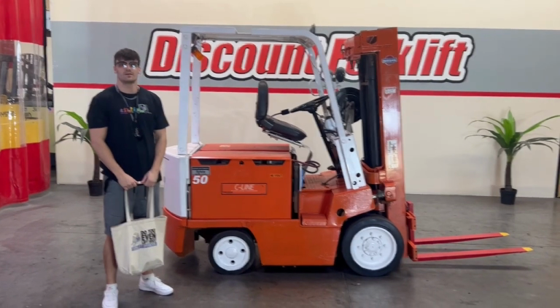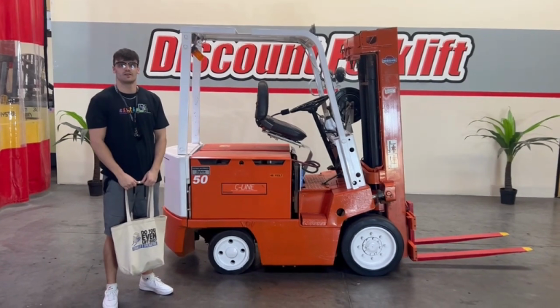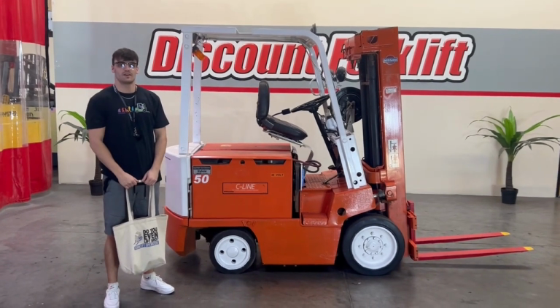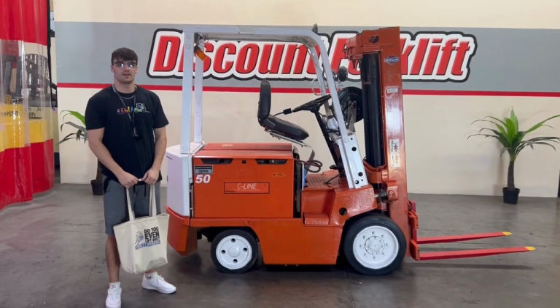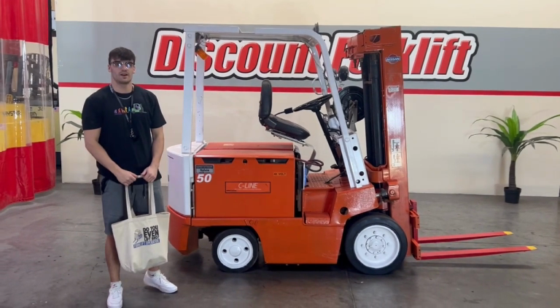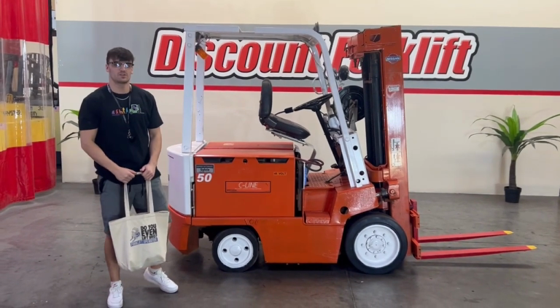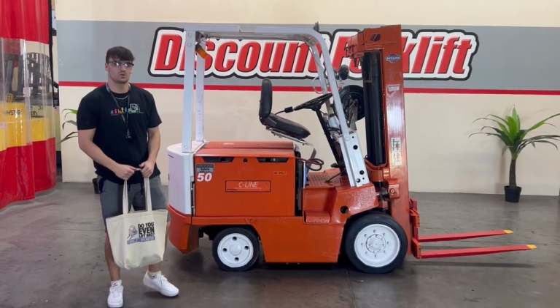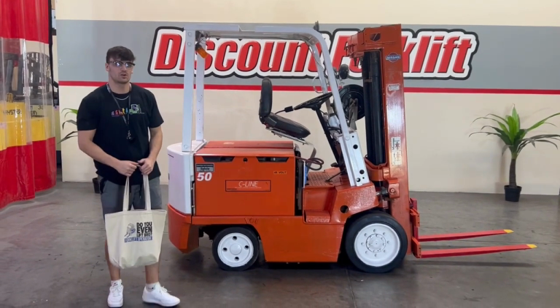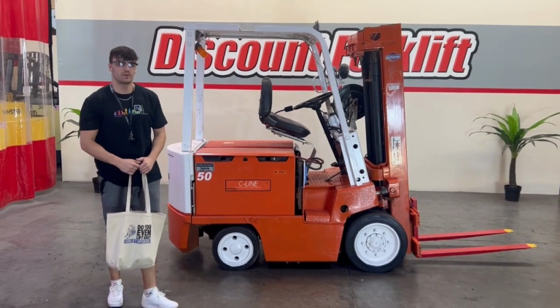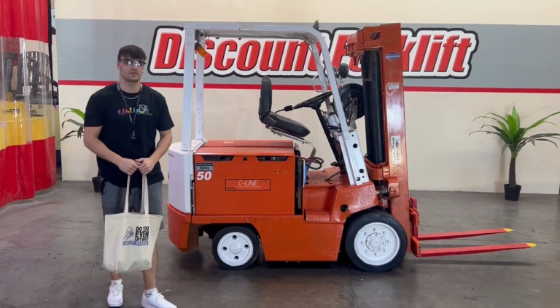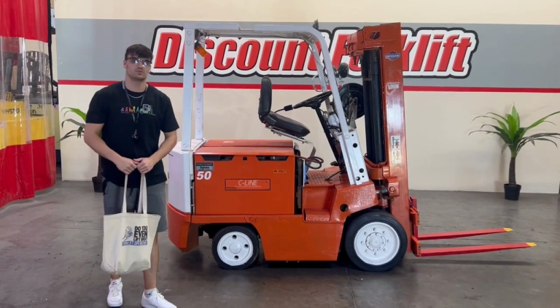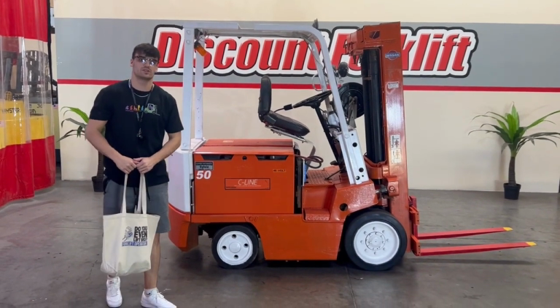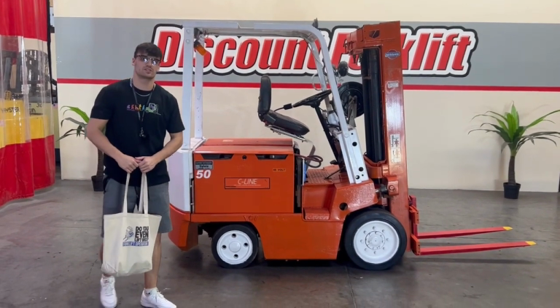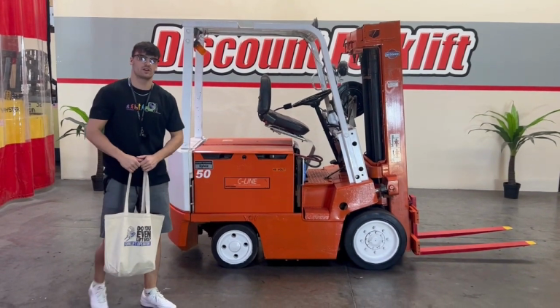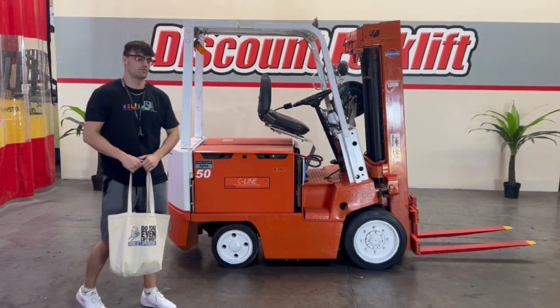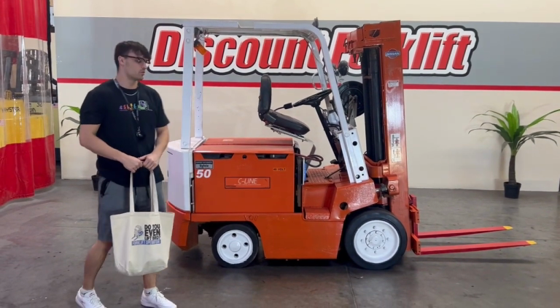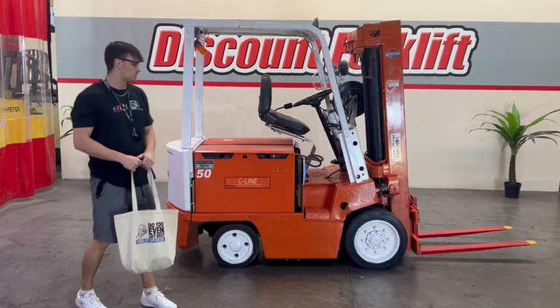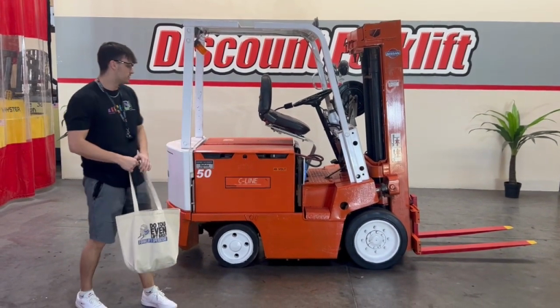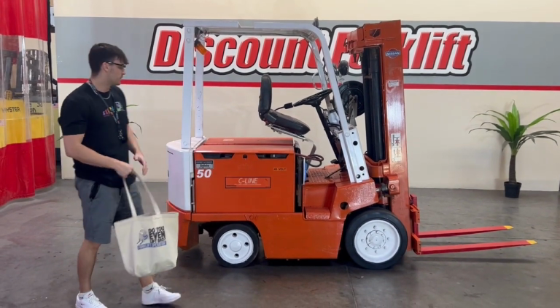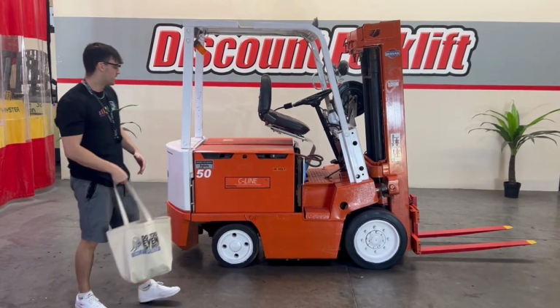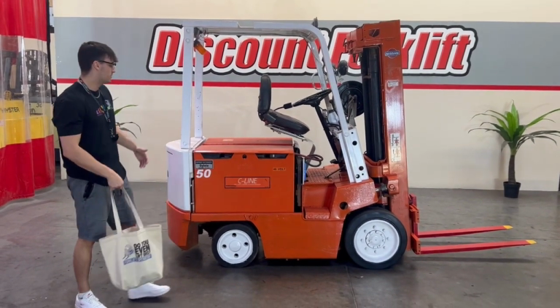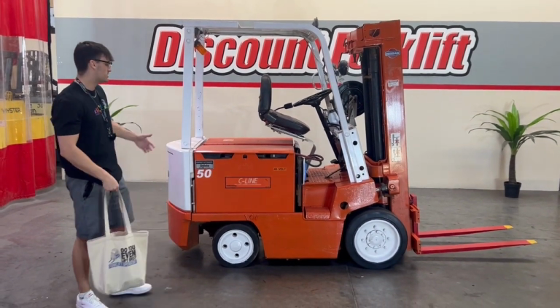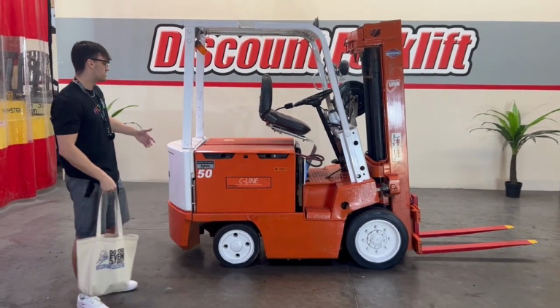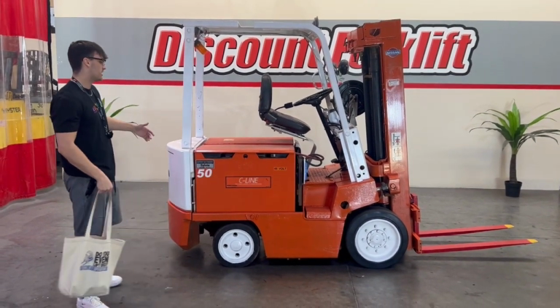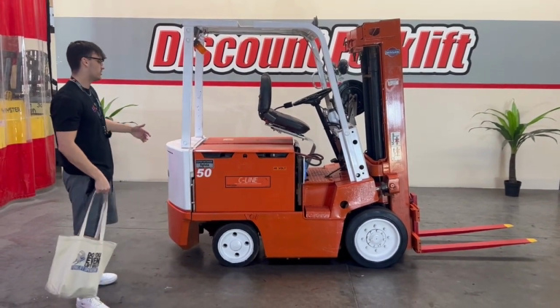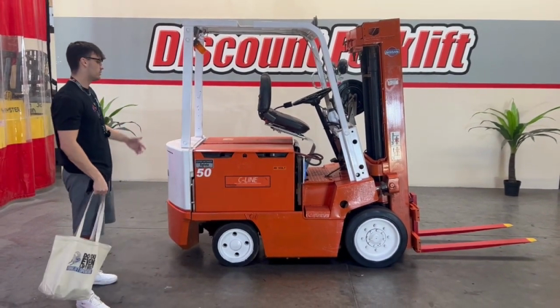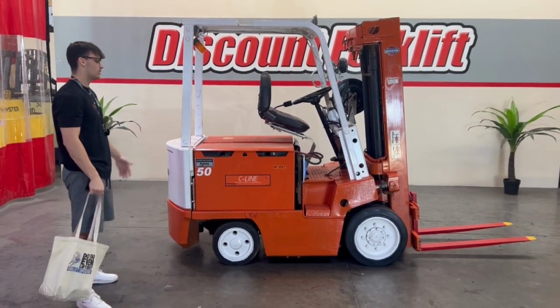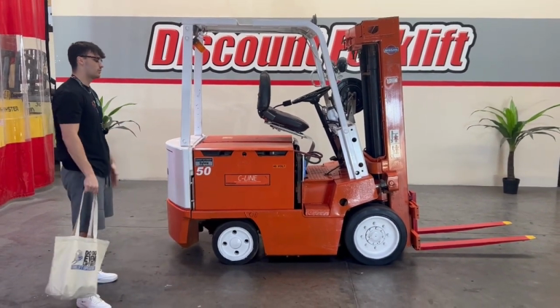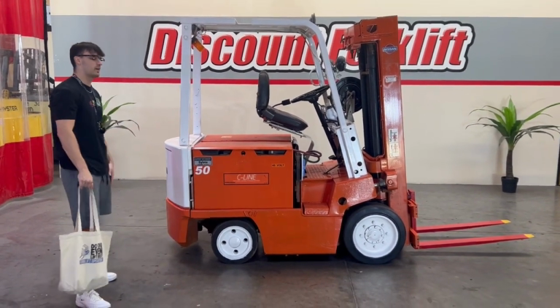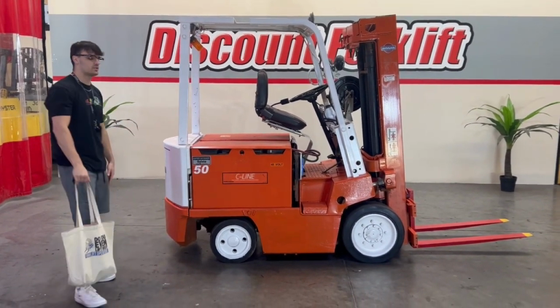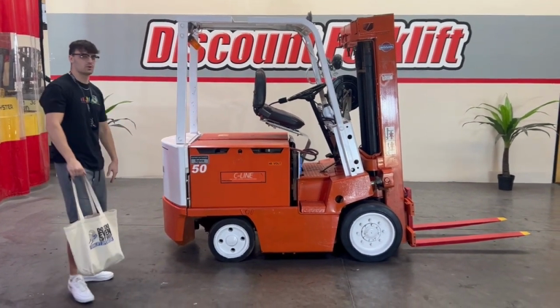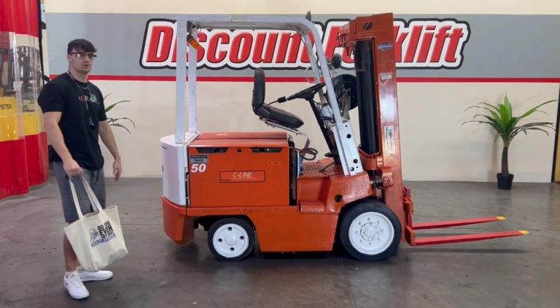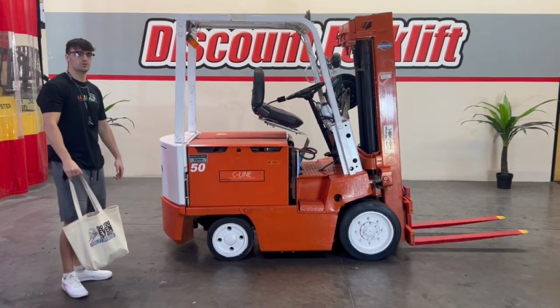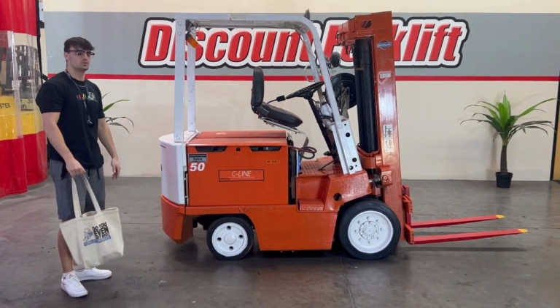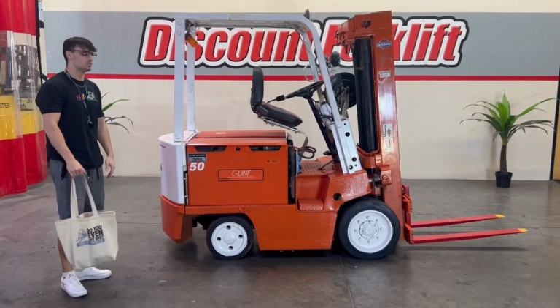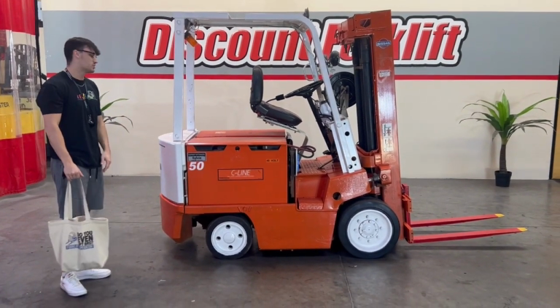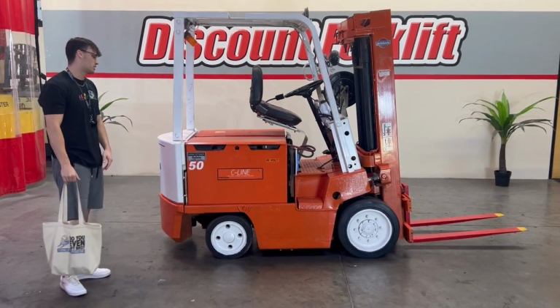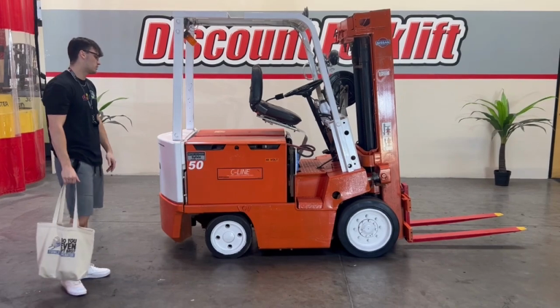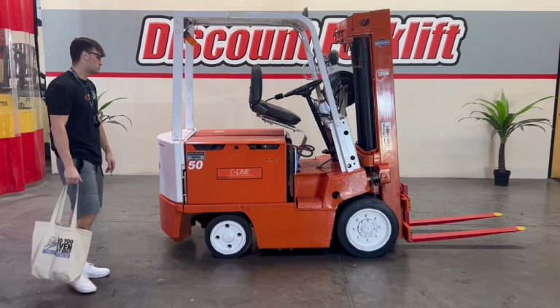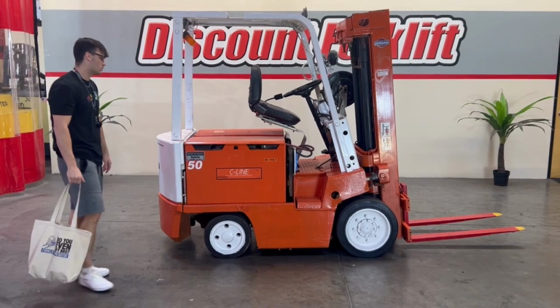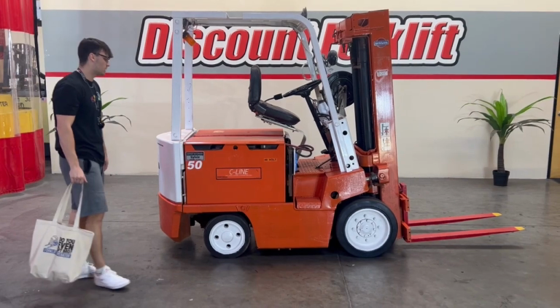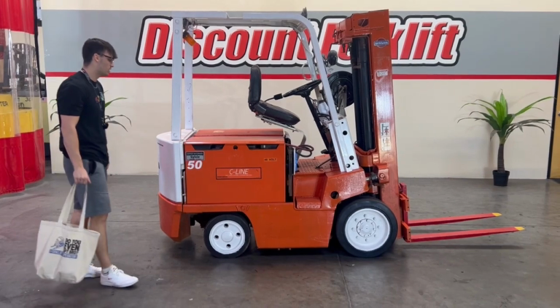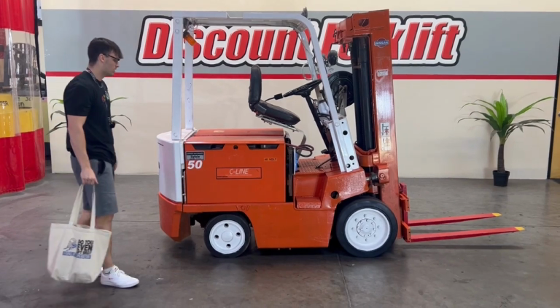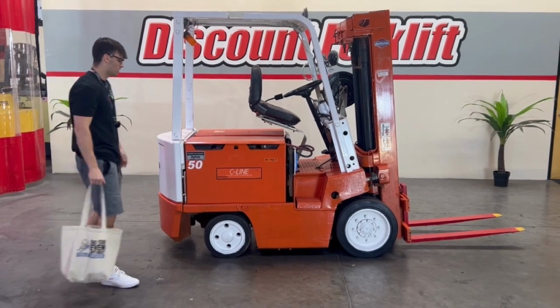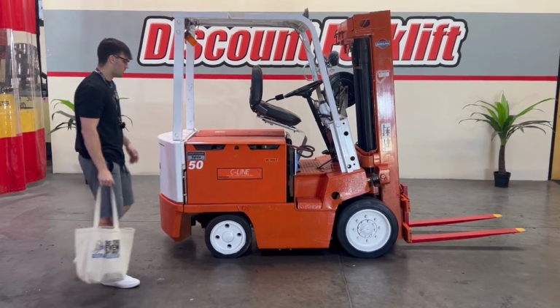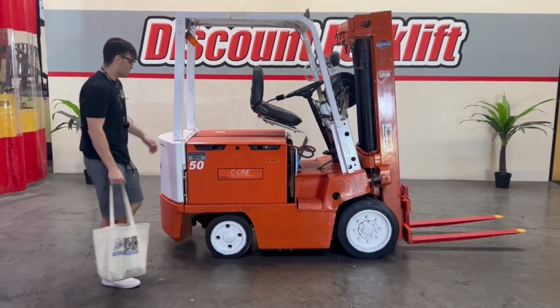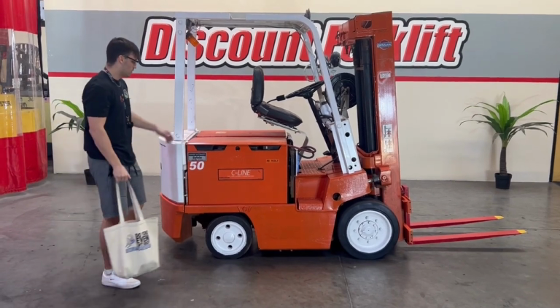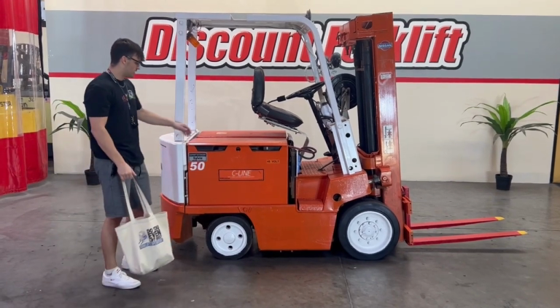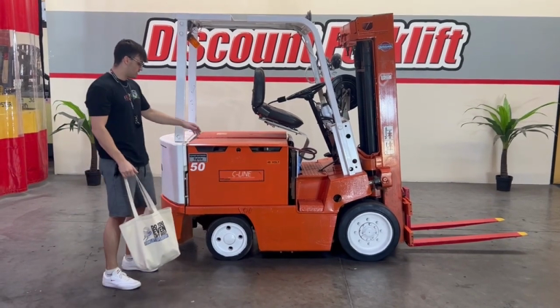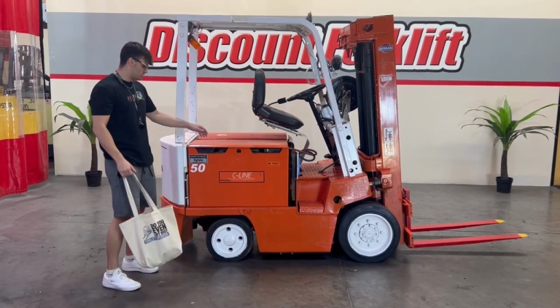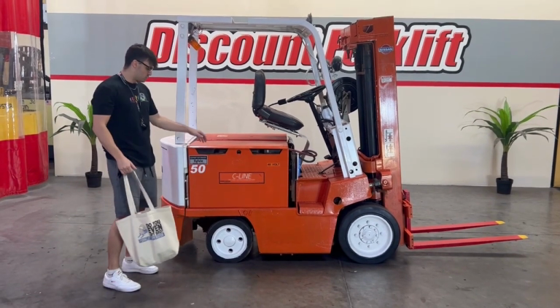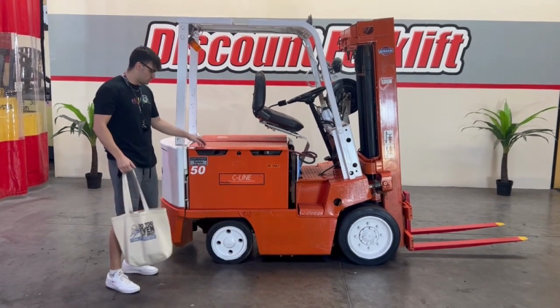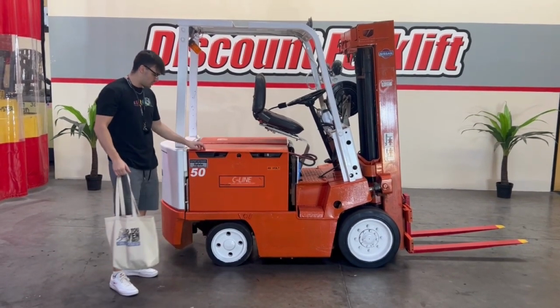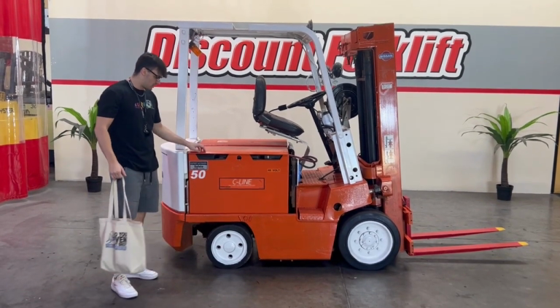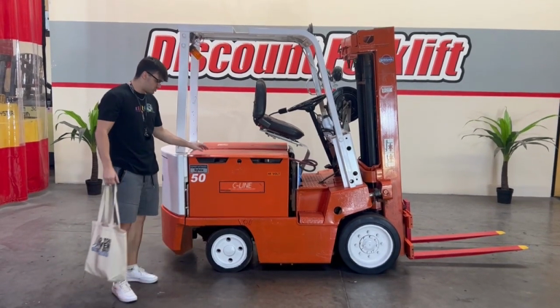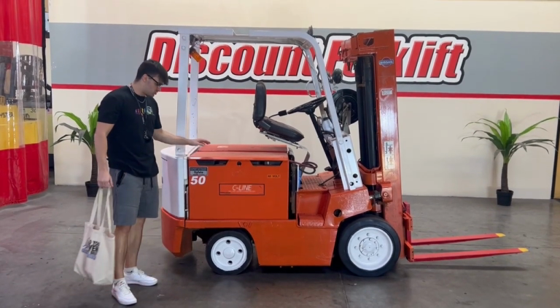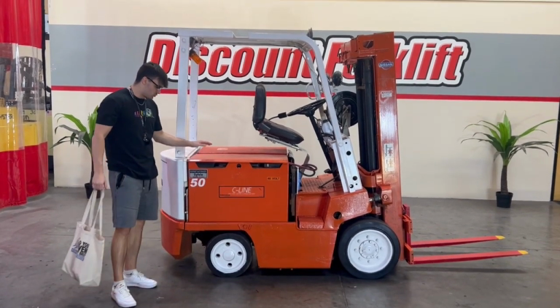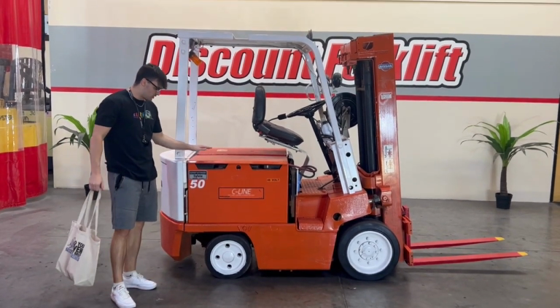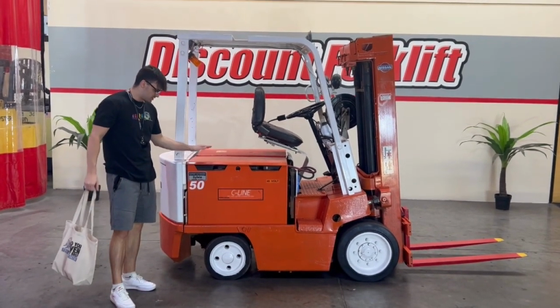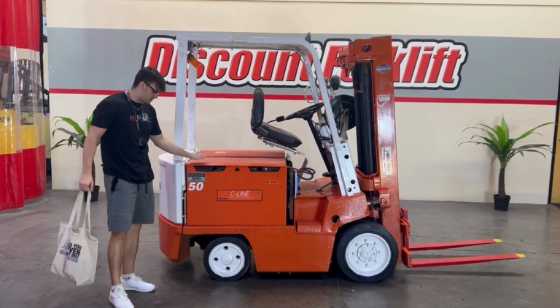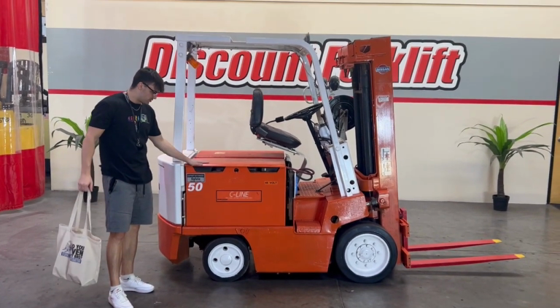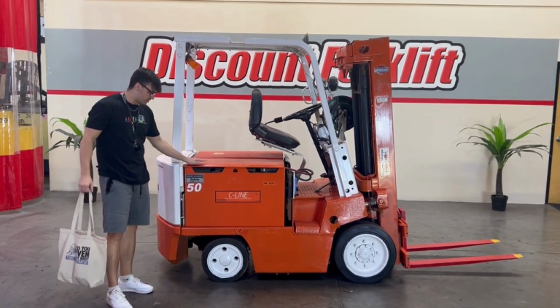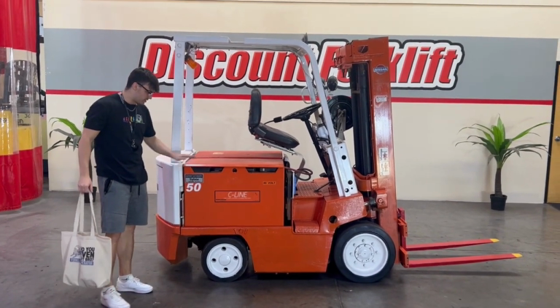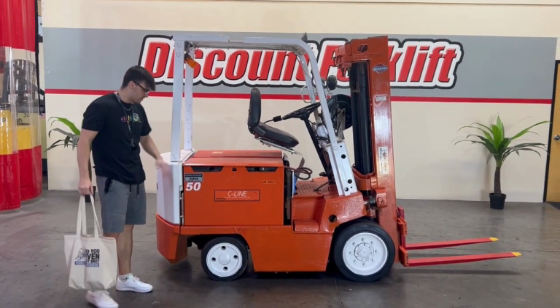Hey guys, welcome back to Discount Forklift. My name is Tyler. Welcome back to our YouTube channel as well. I want to introduce you guys to Sylvie here.